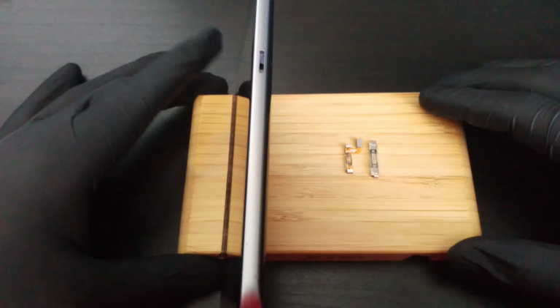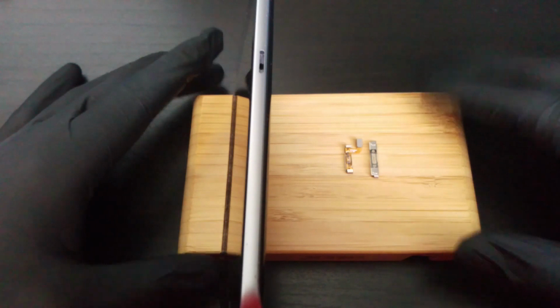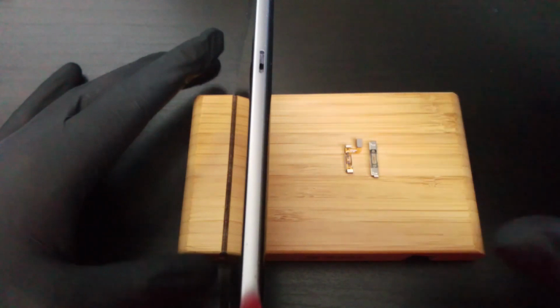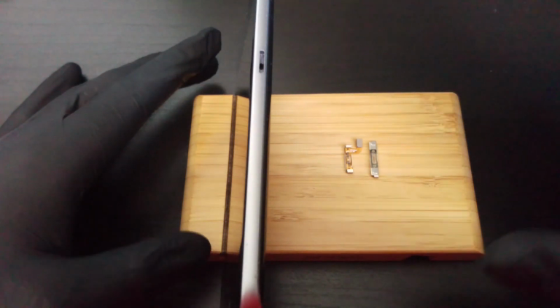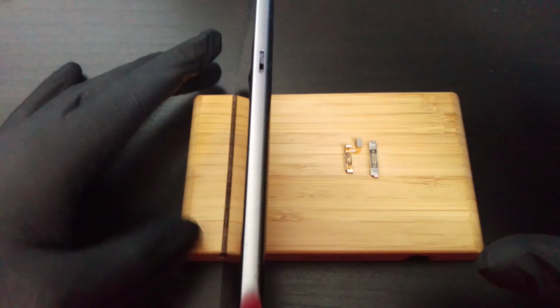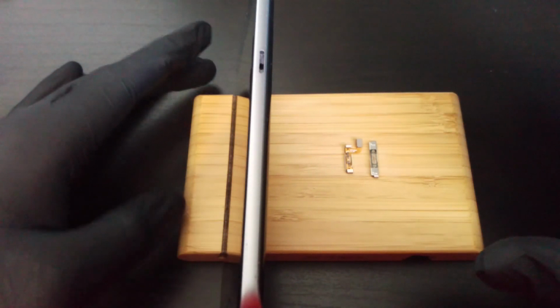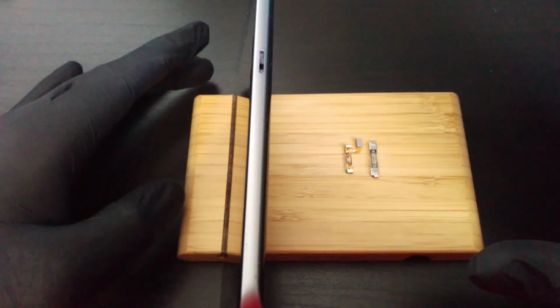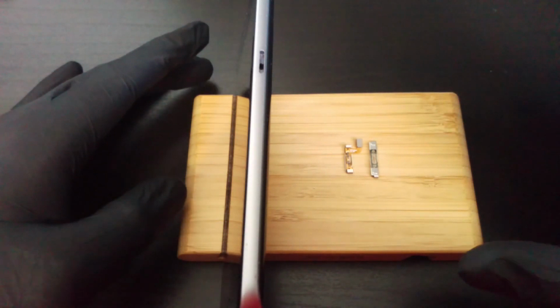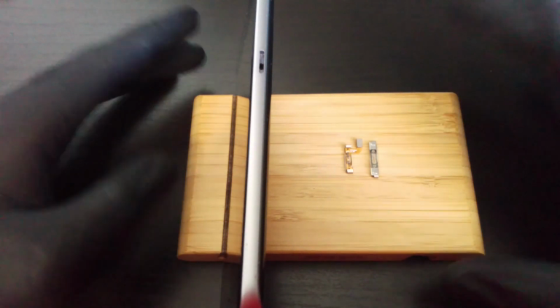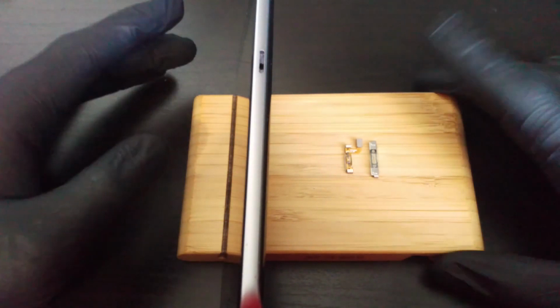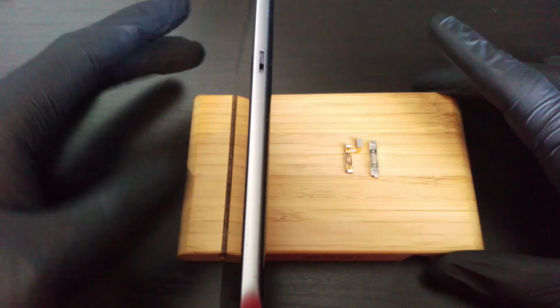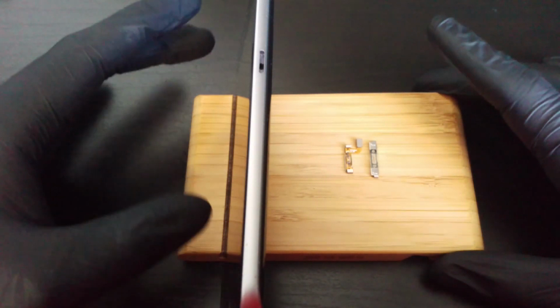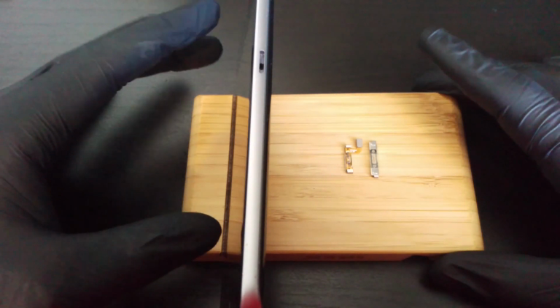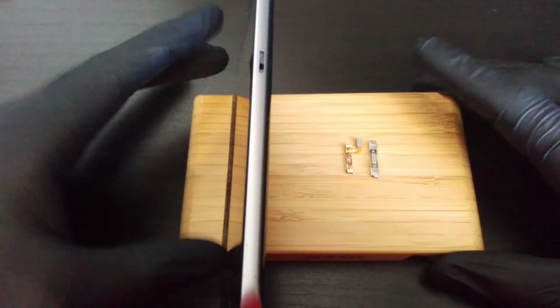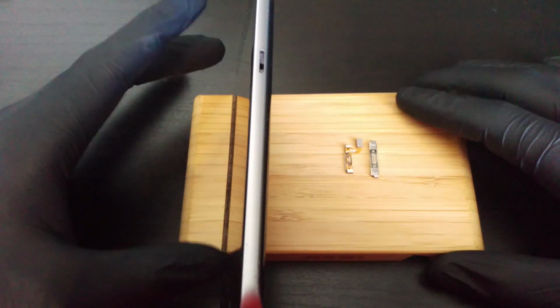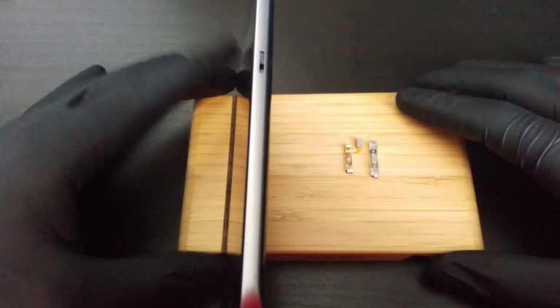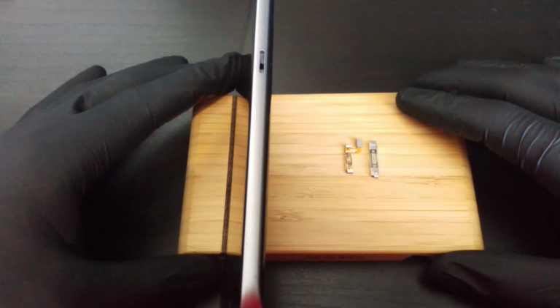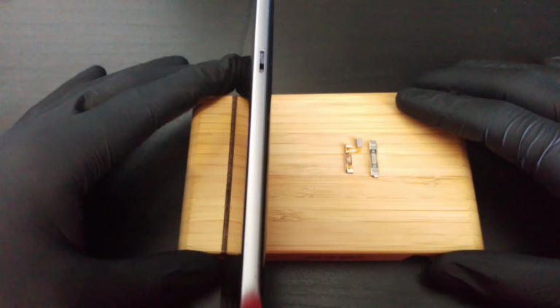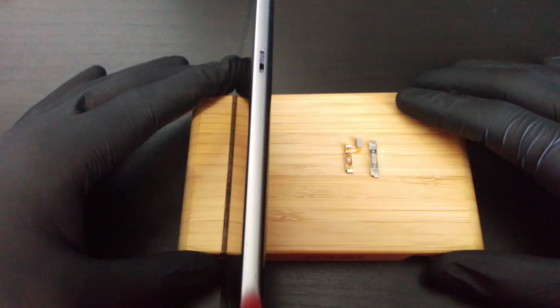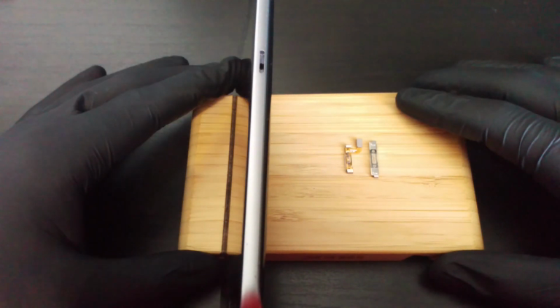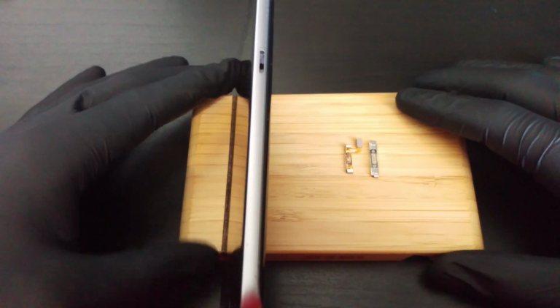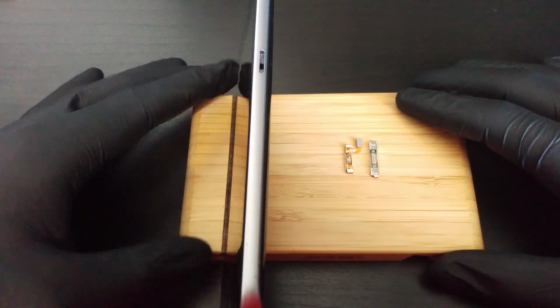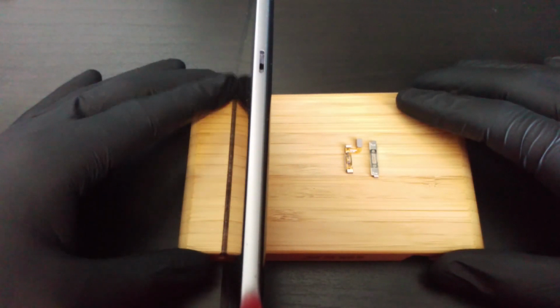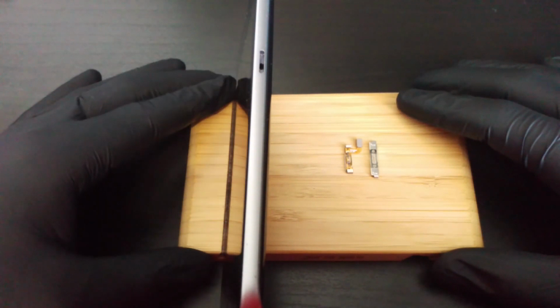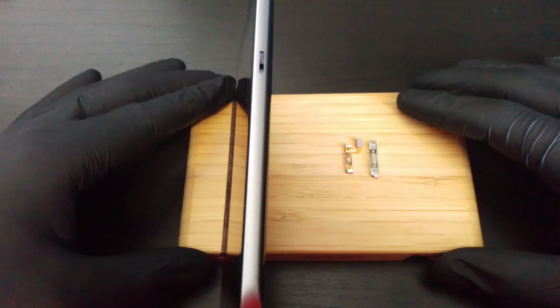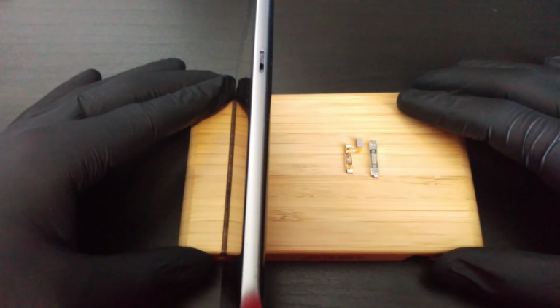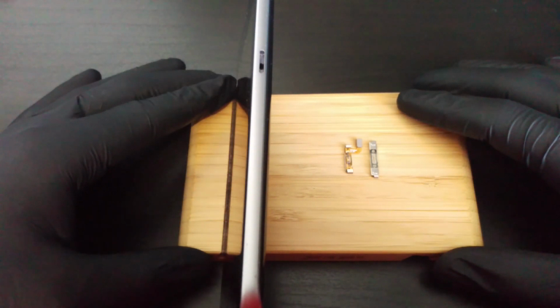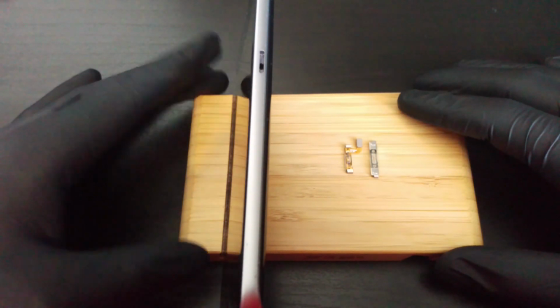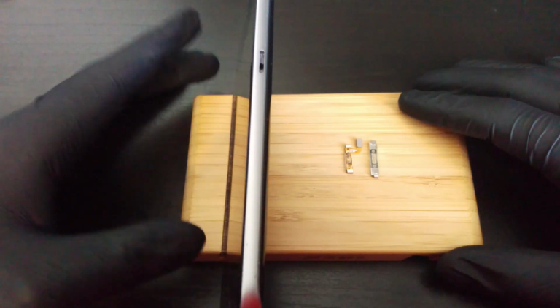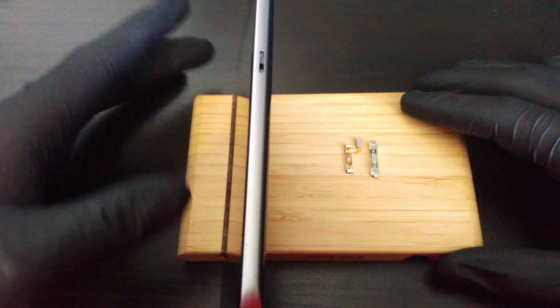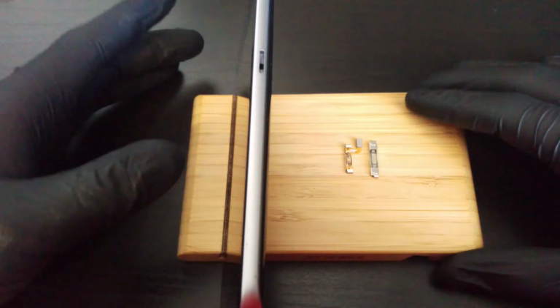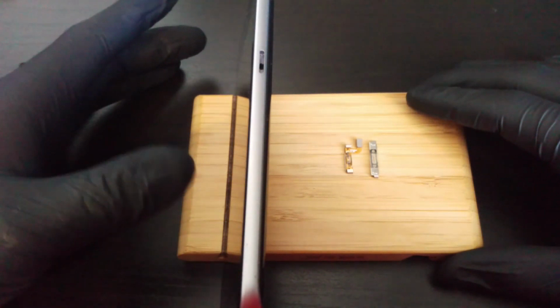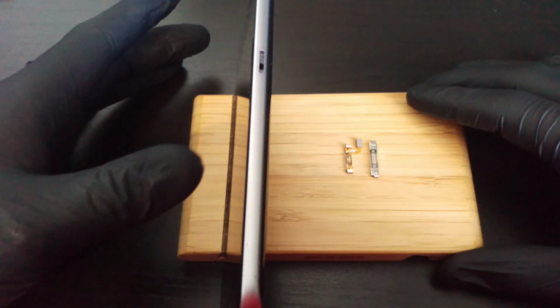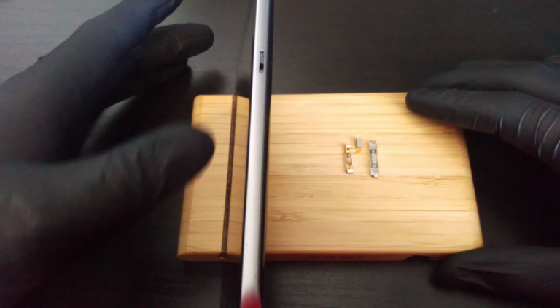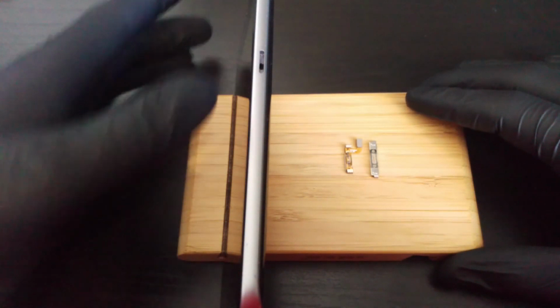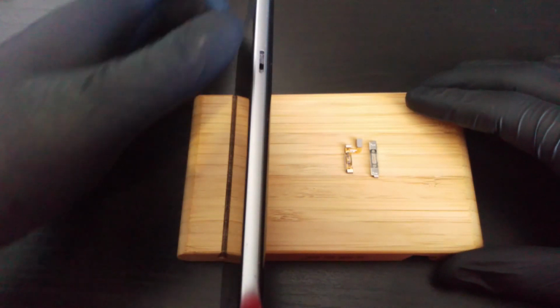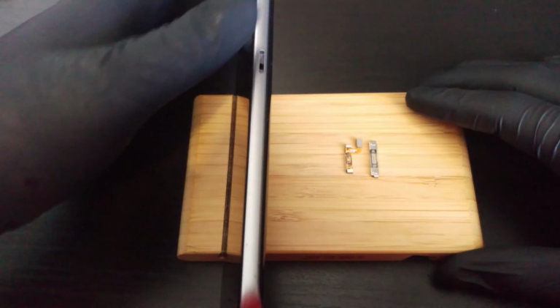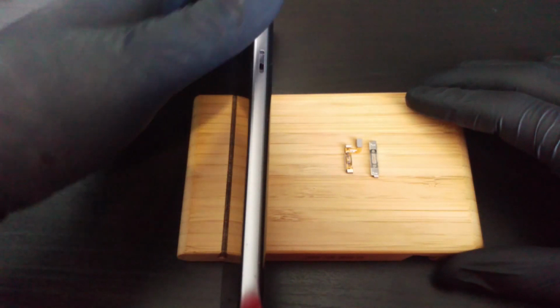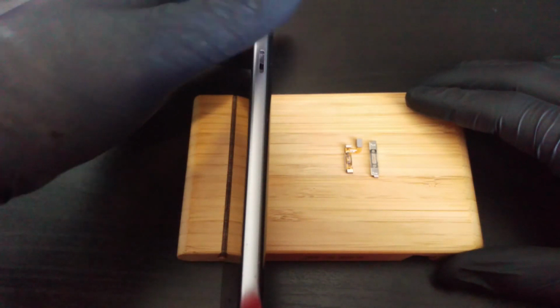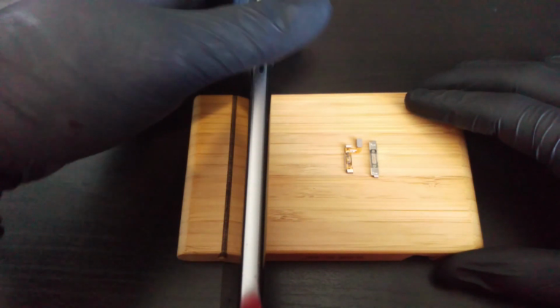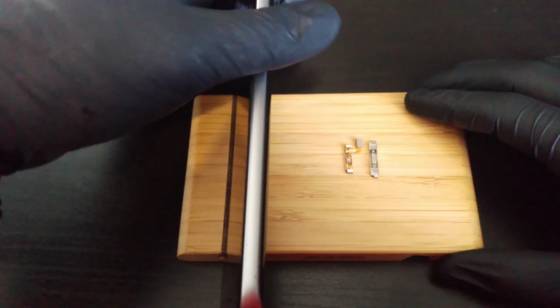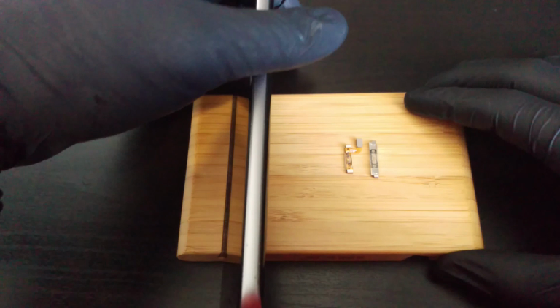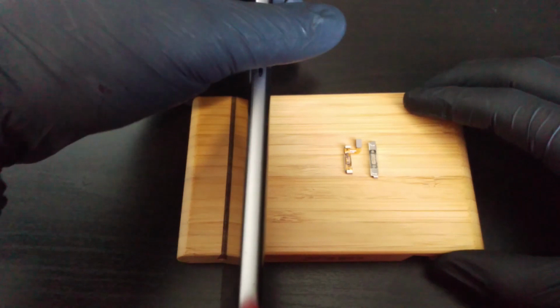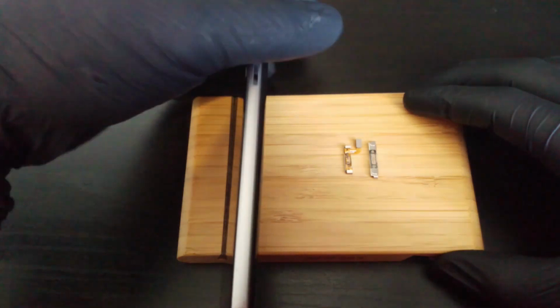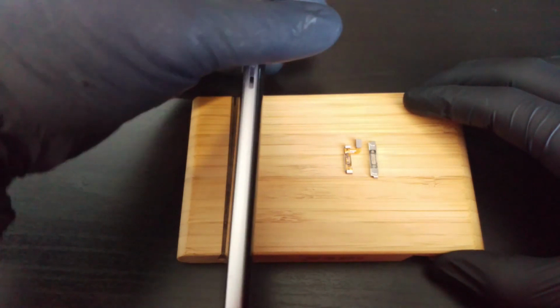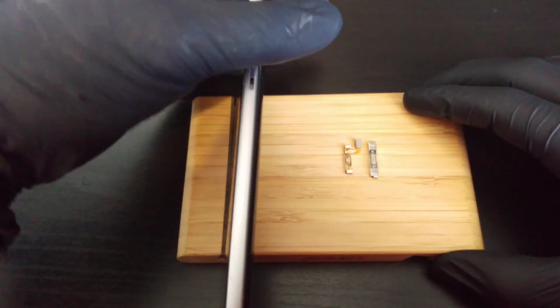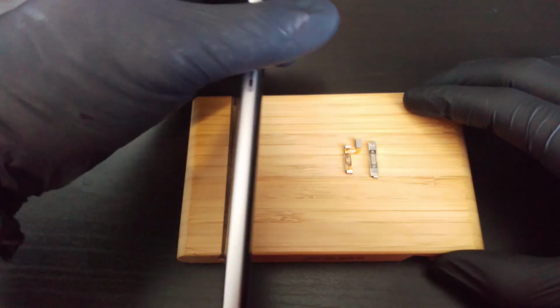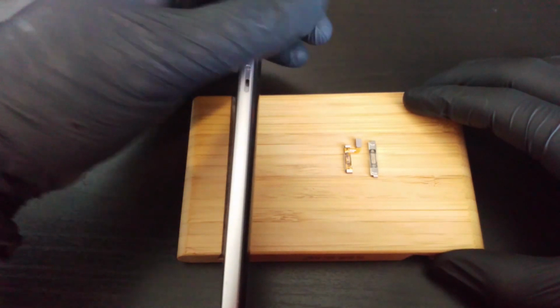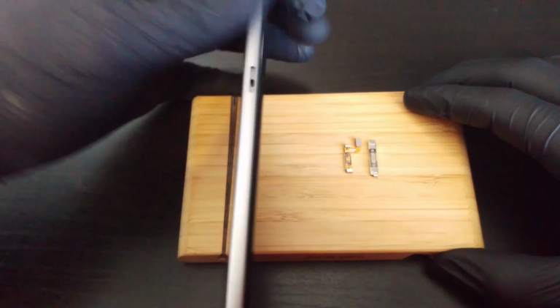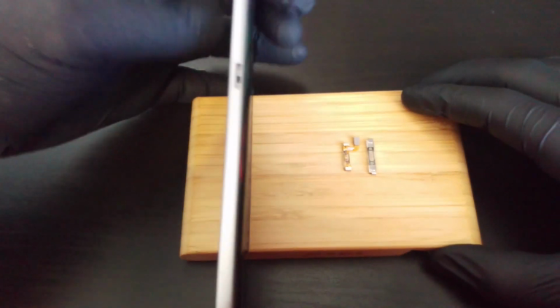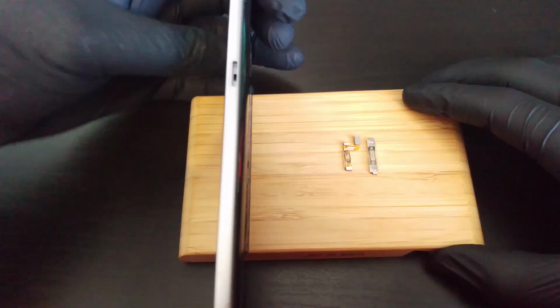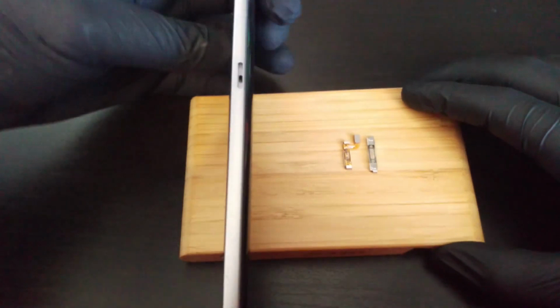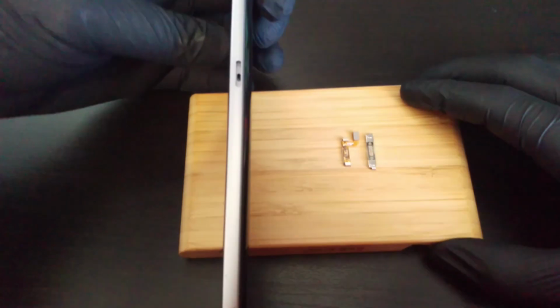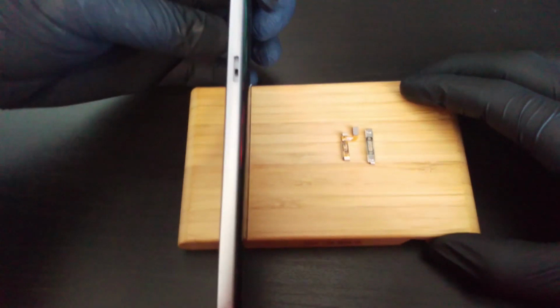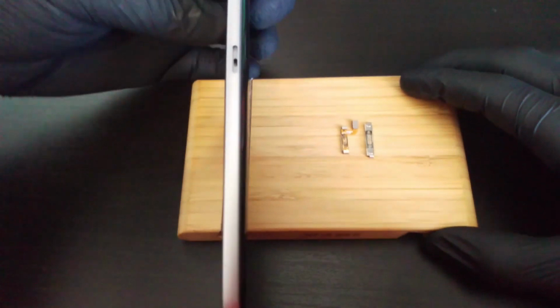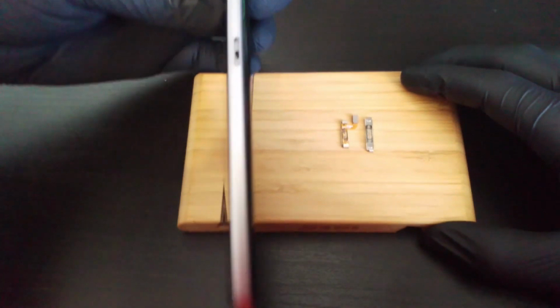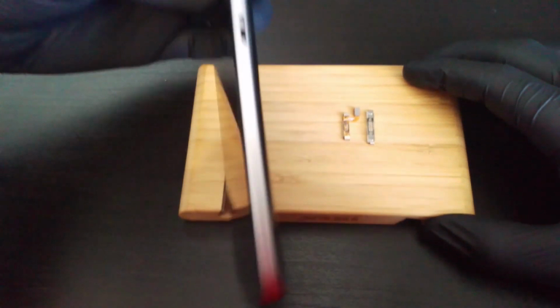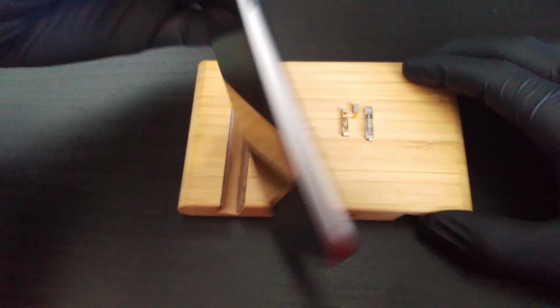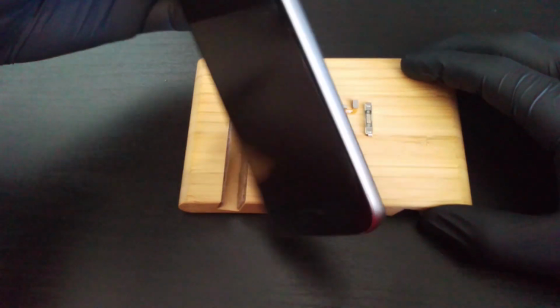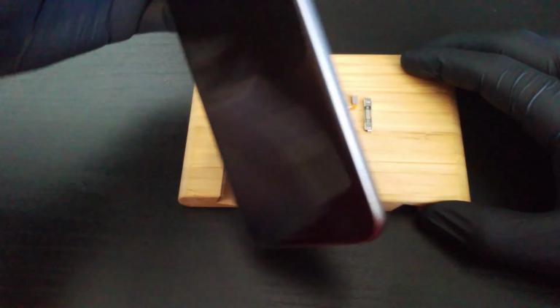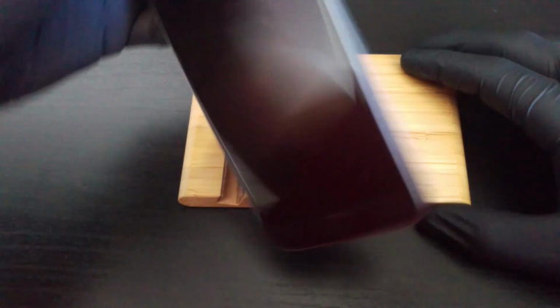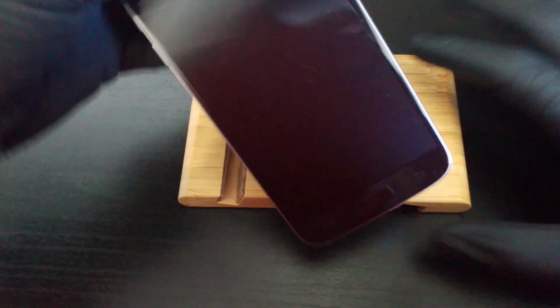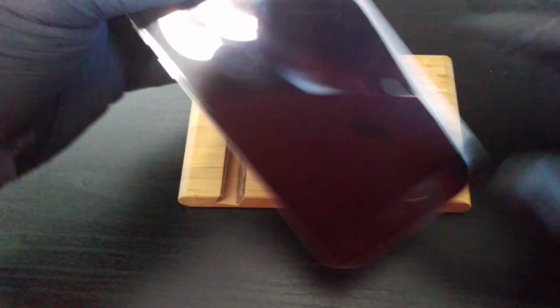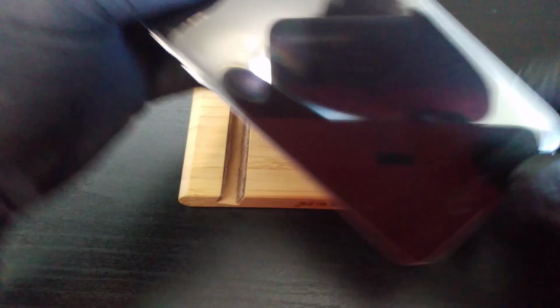Hey guys, today you will learn about the only way to turn on the Samsung Galaxy, starting at S6, on the example of the Galaxy S7.